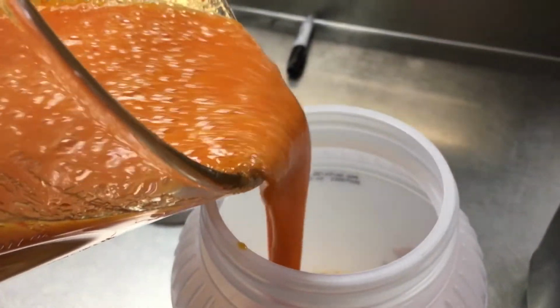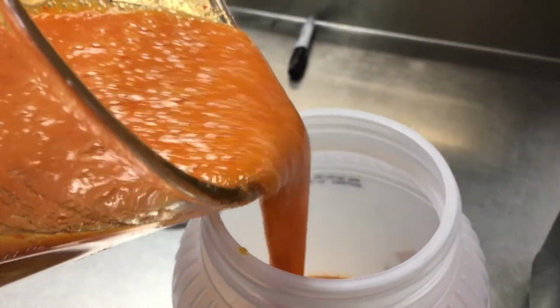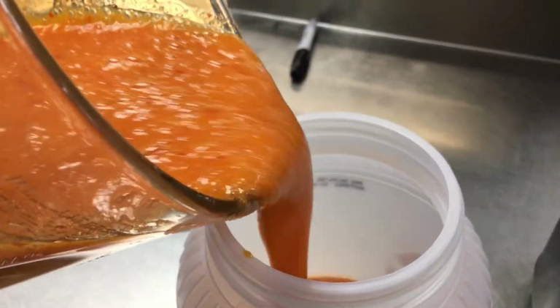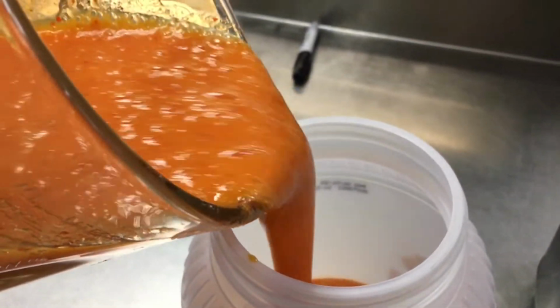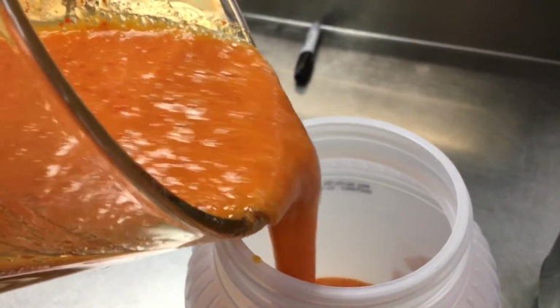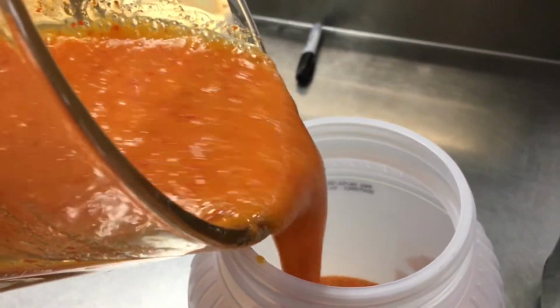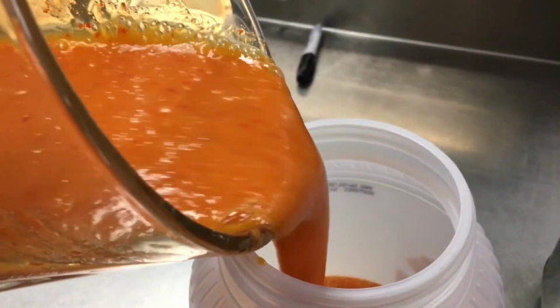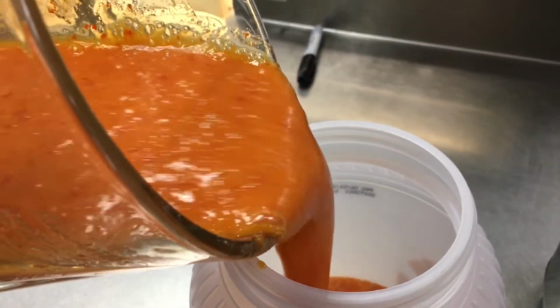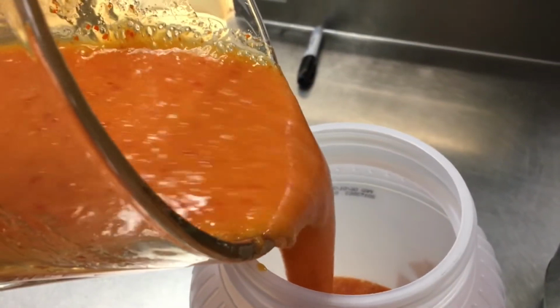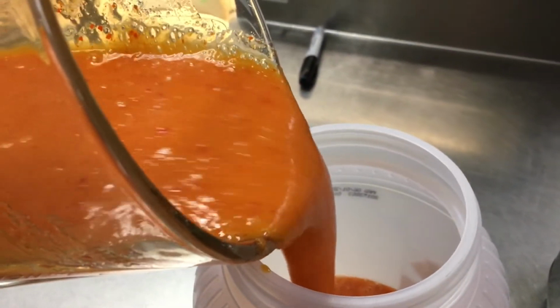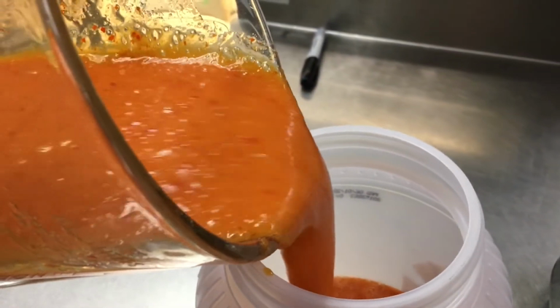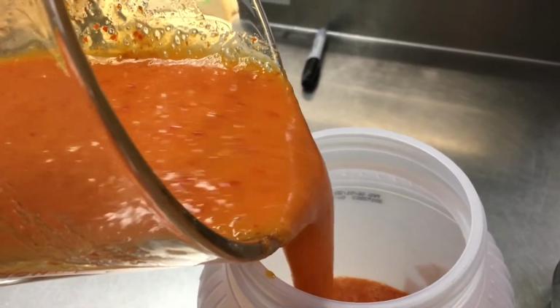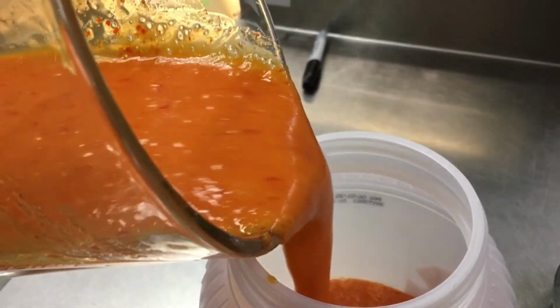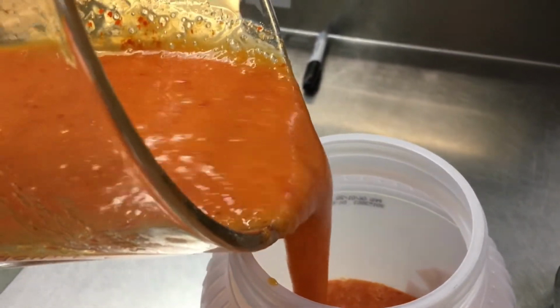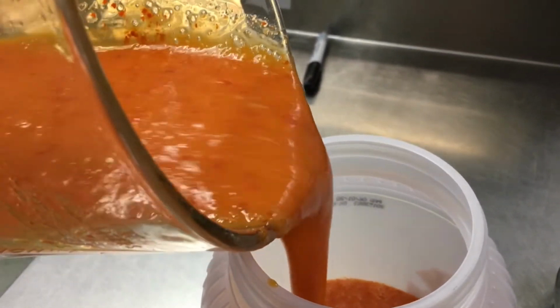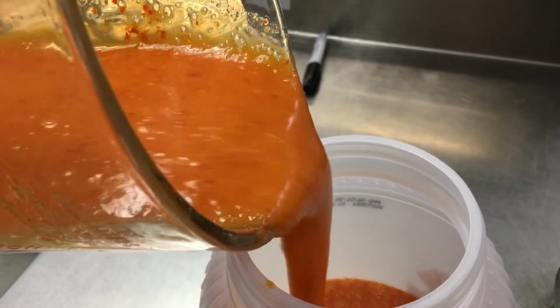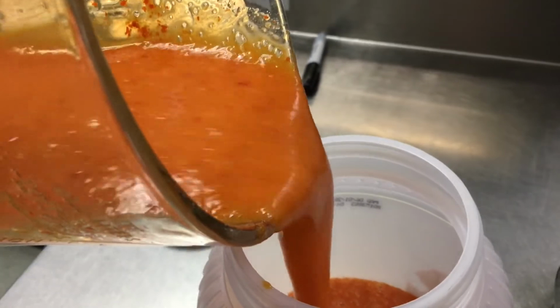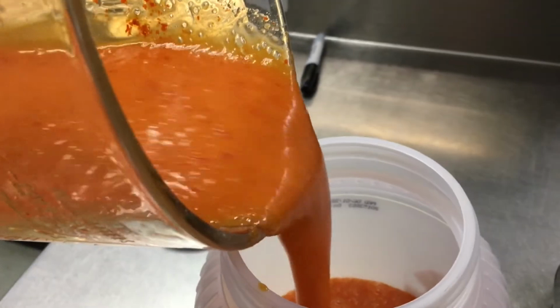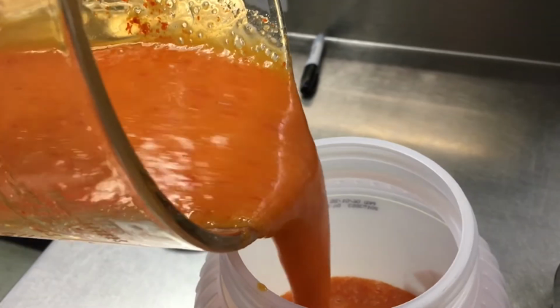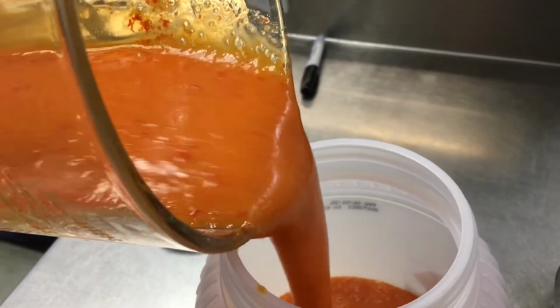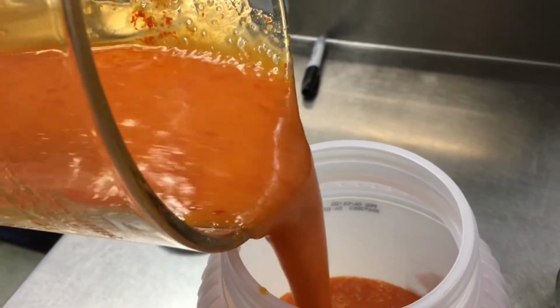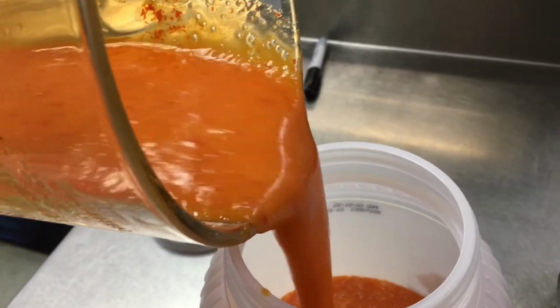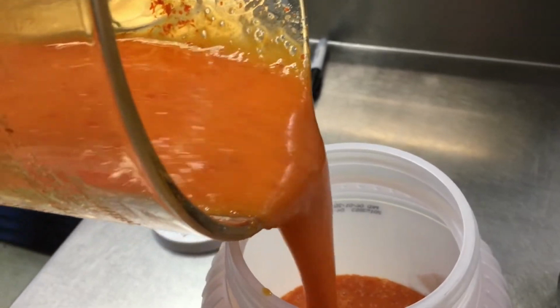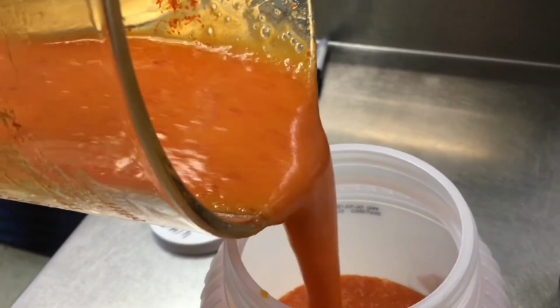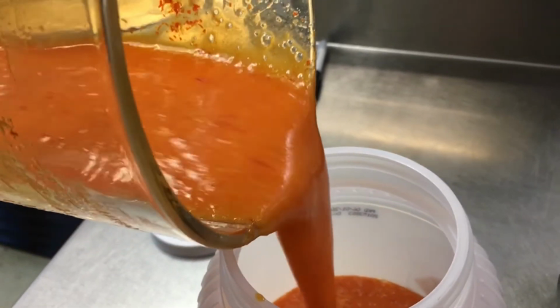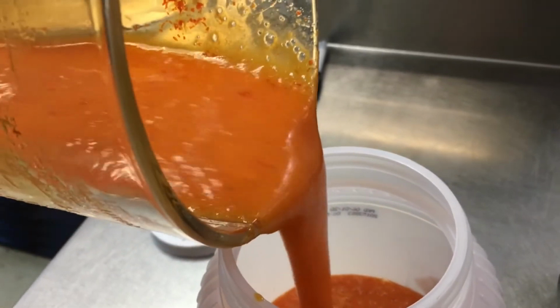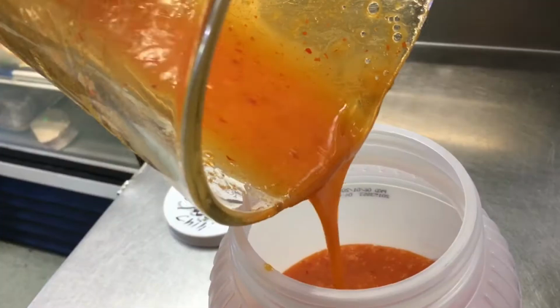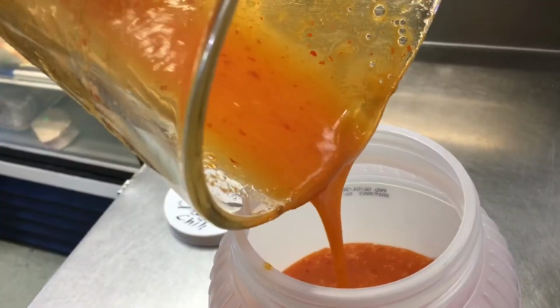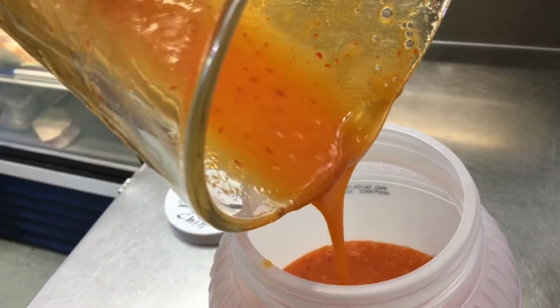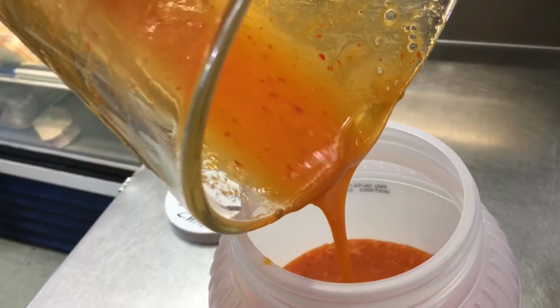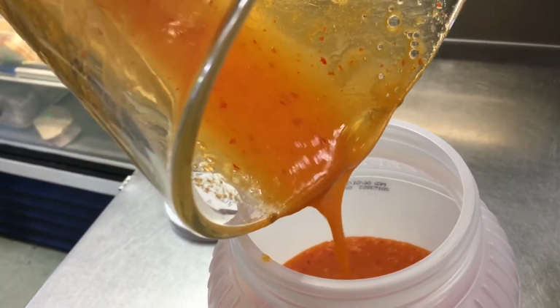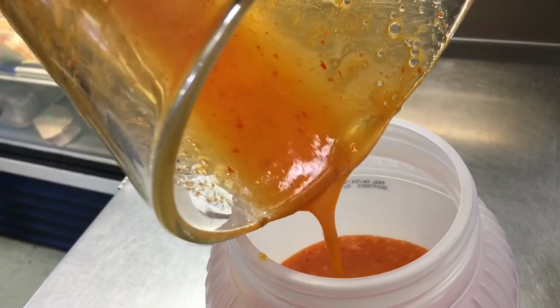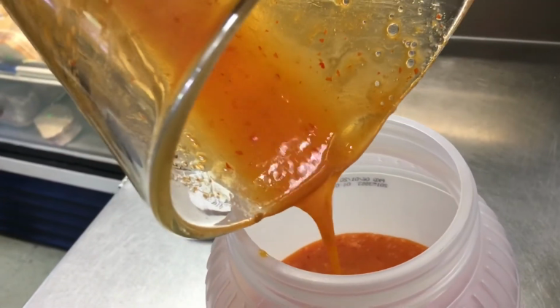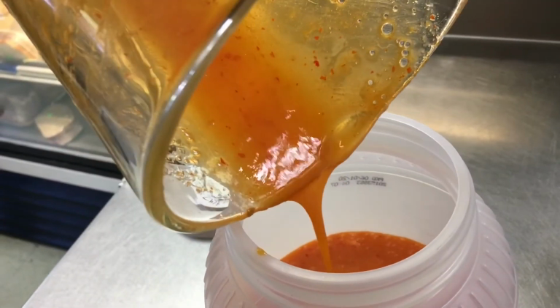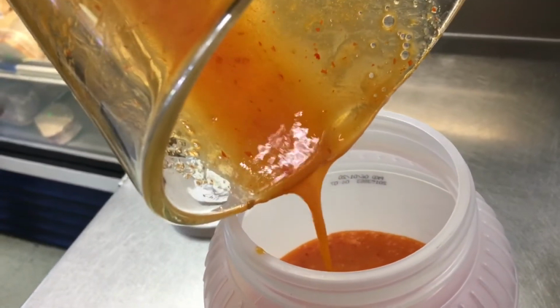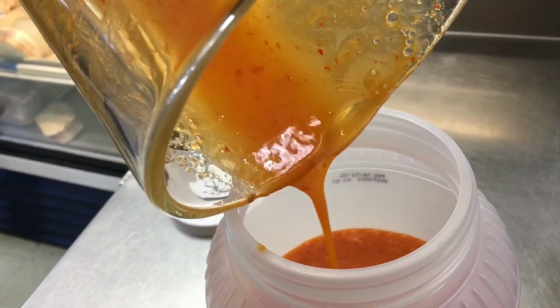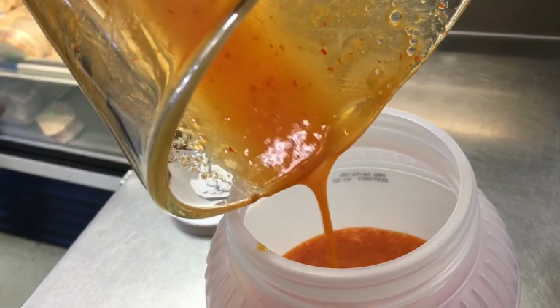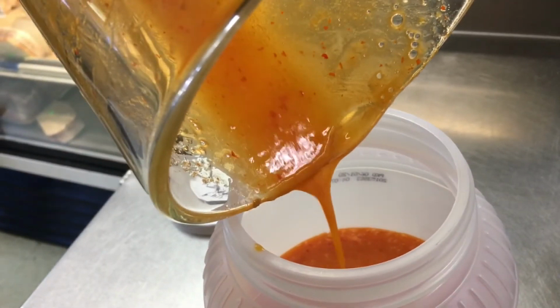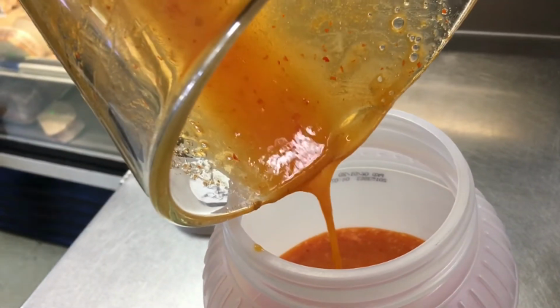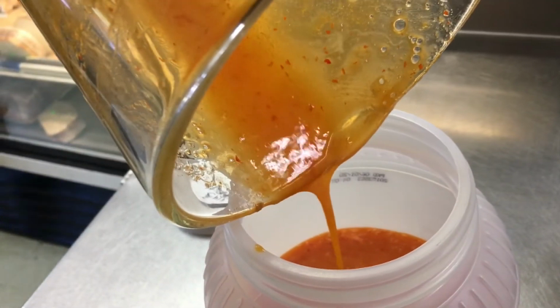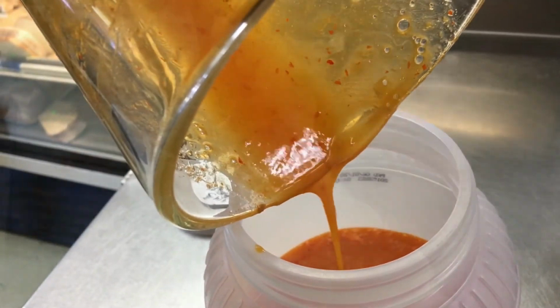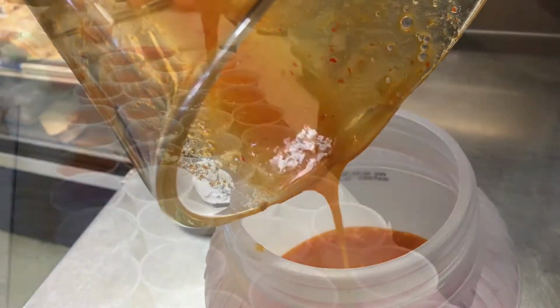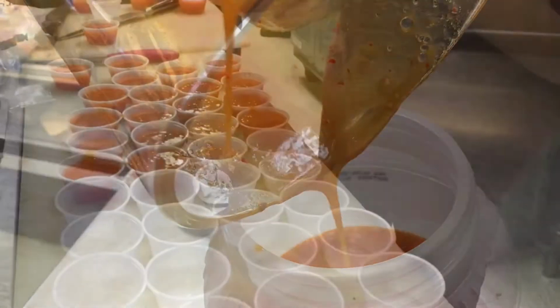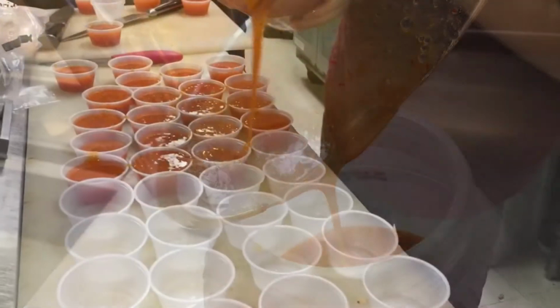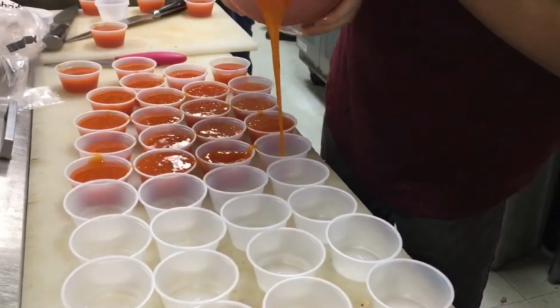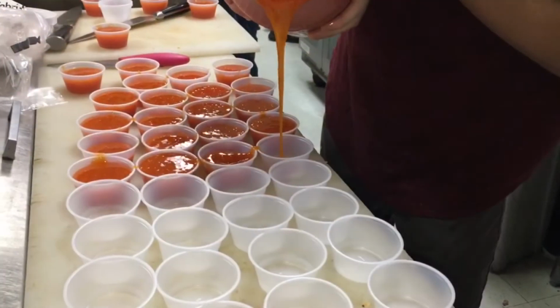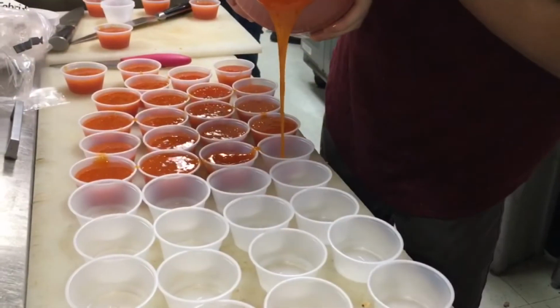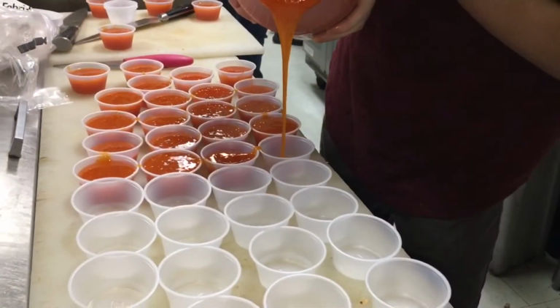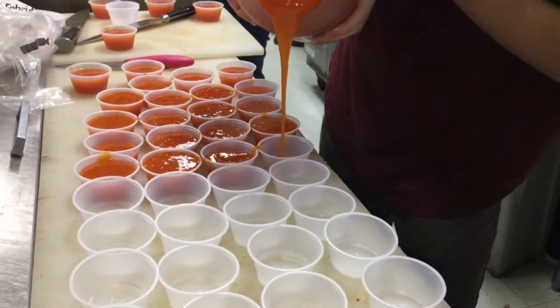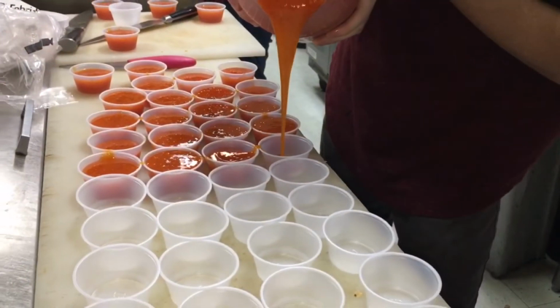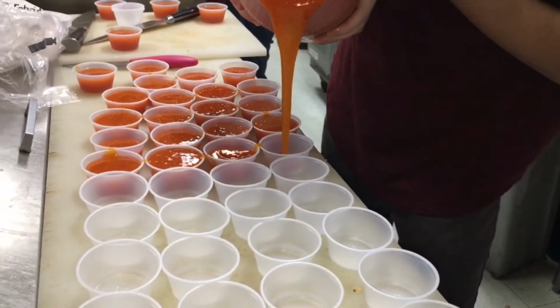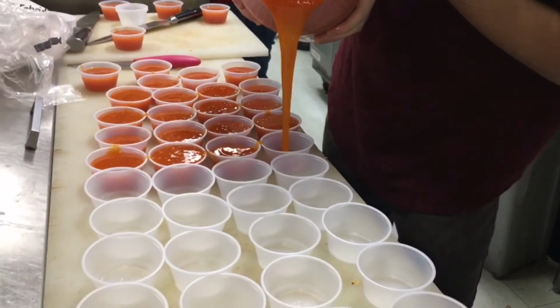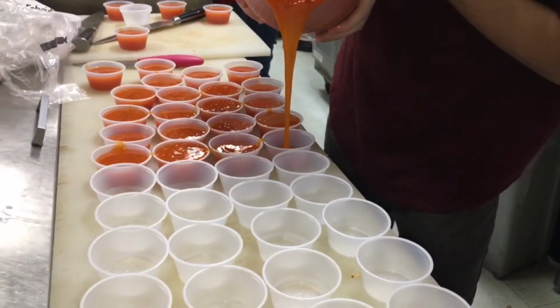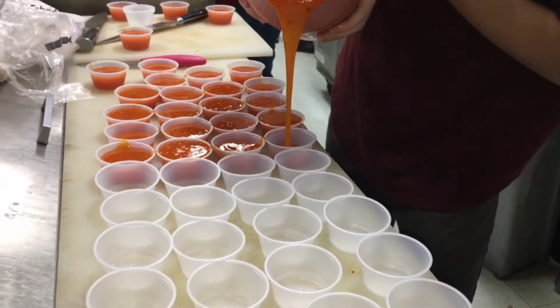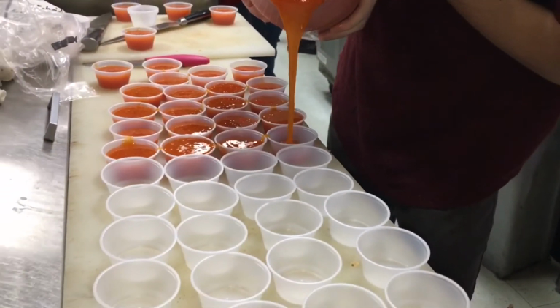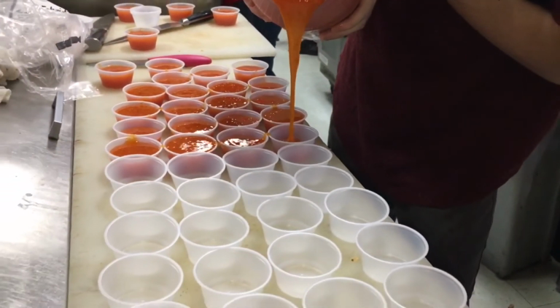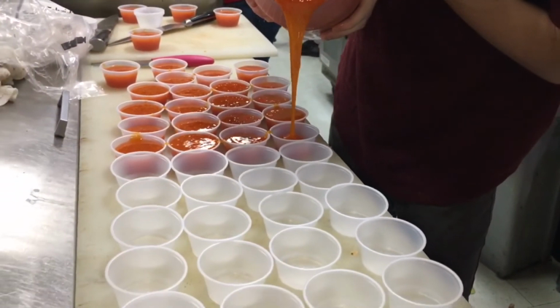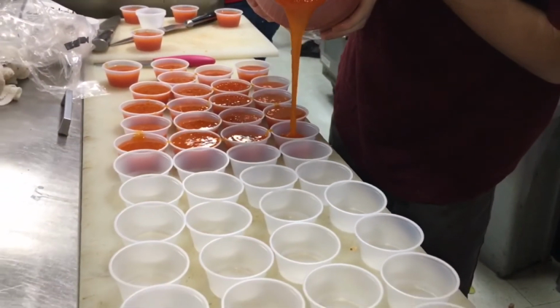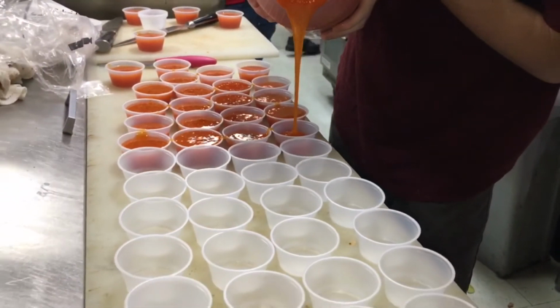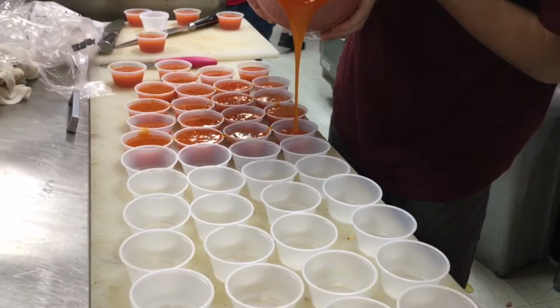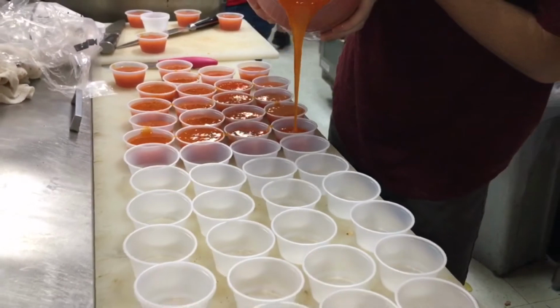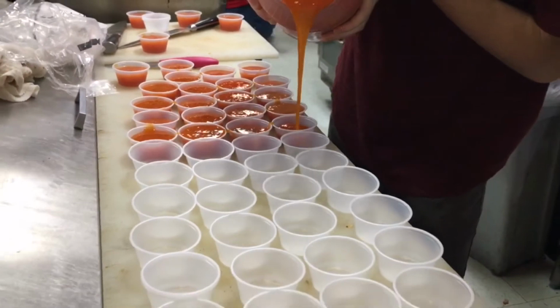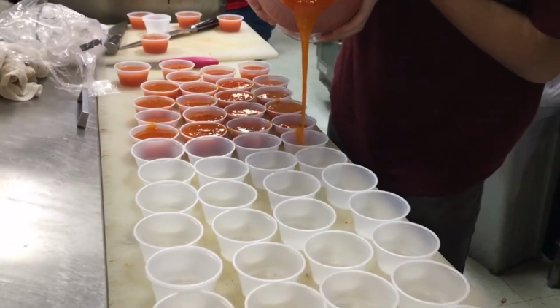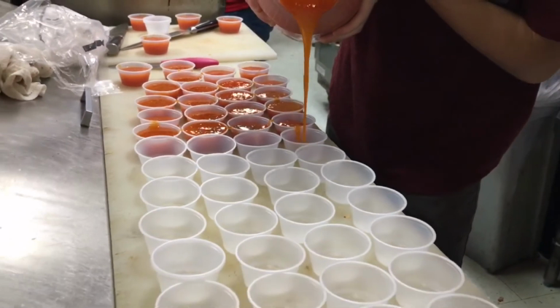That's the sweet chili sauce. Everybody's crazy about it.